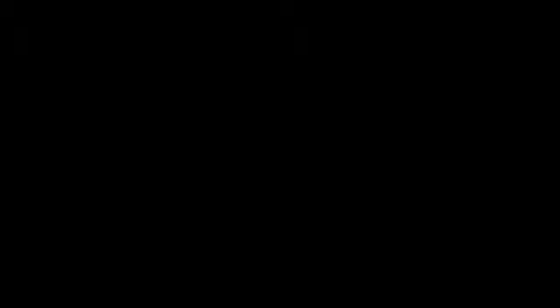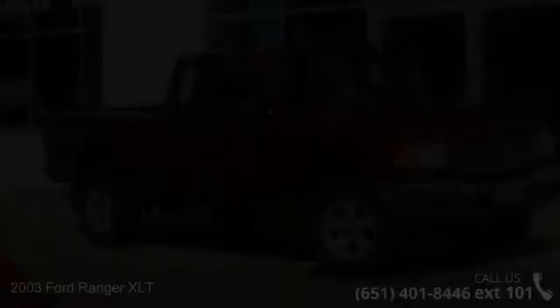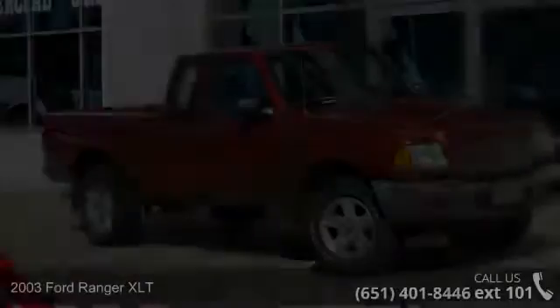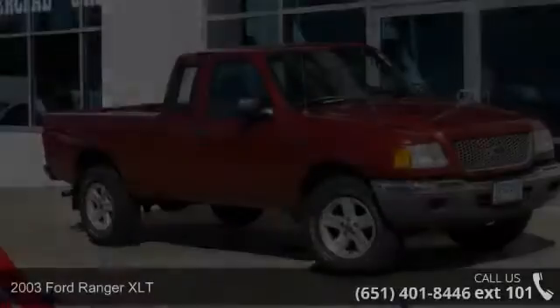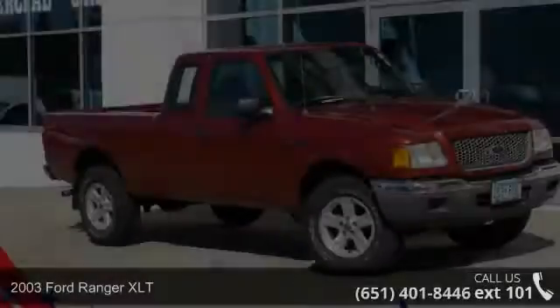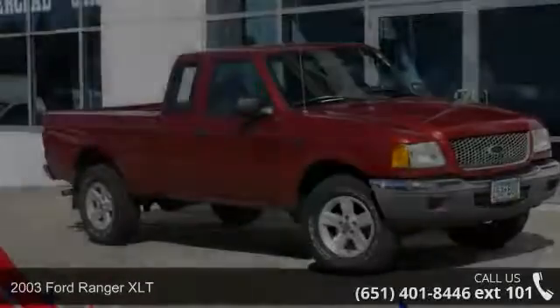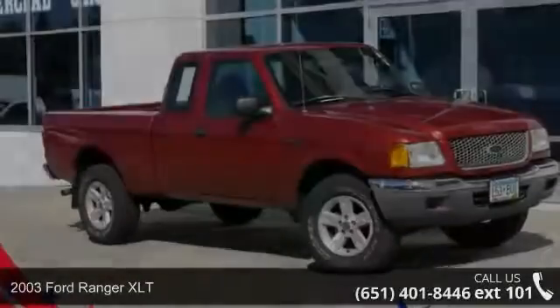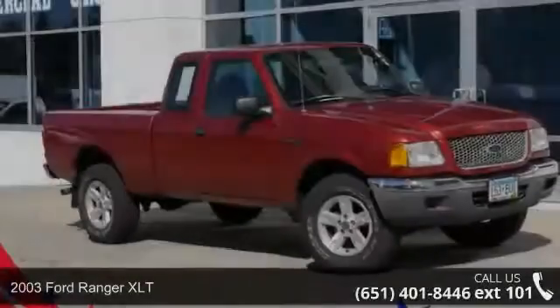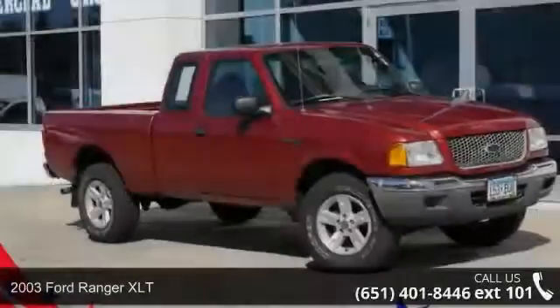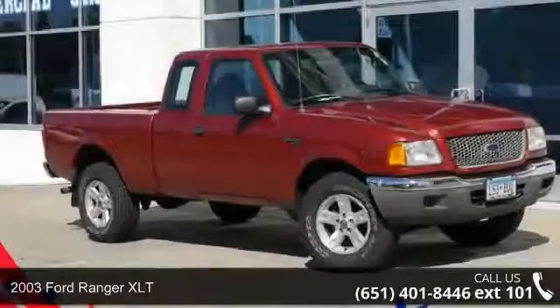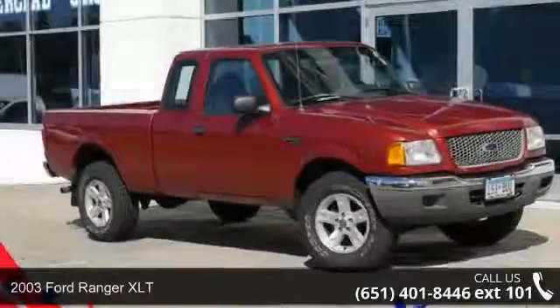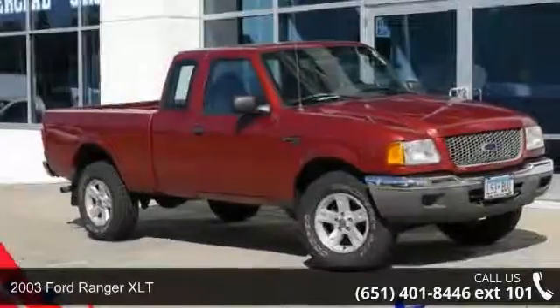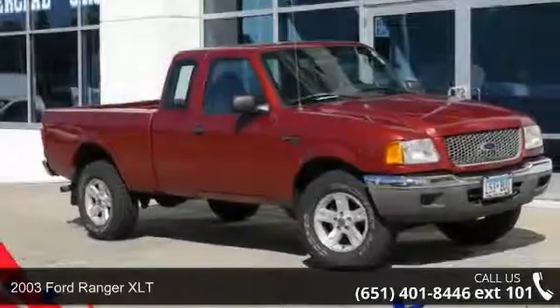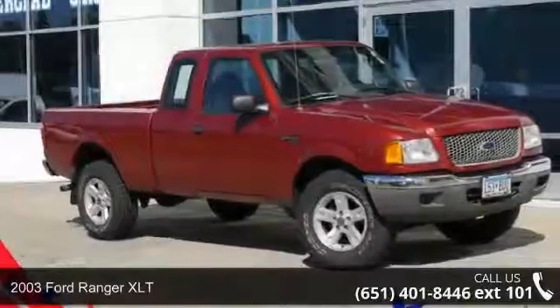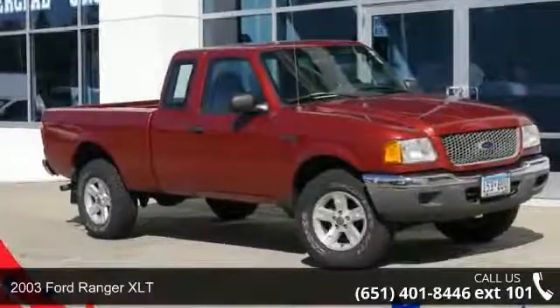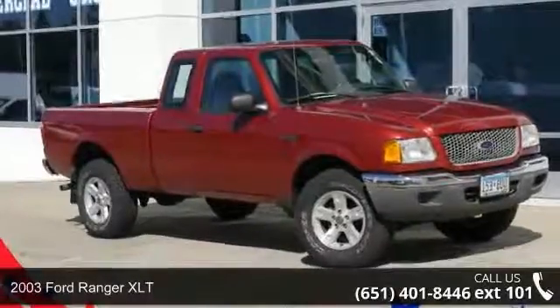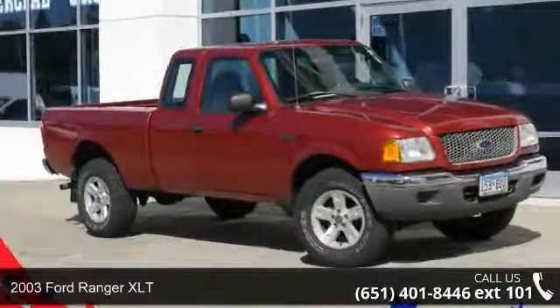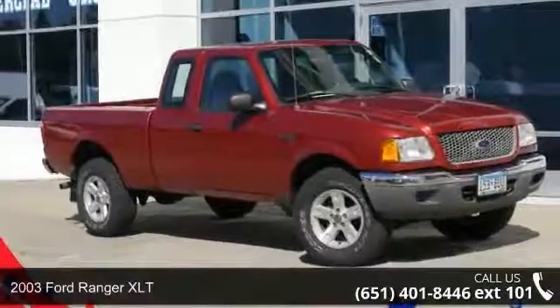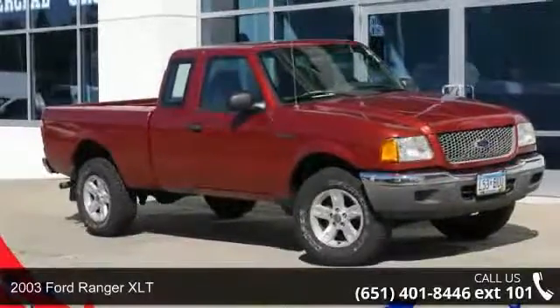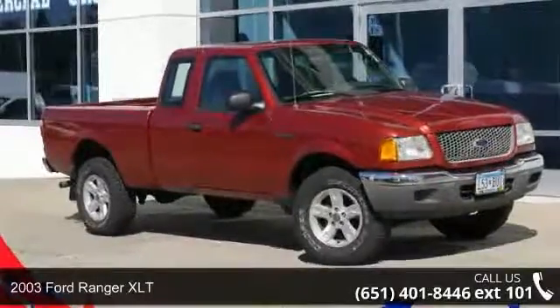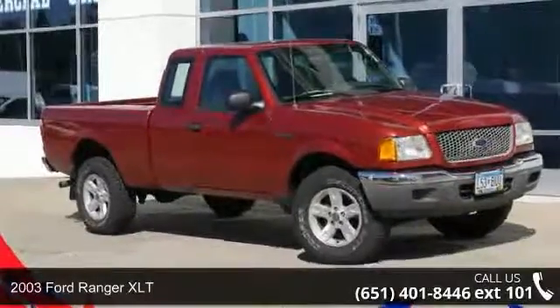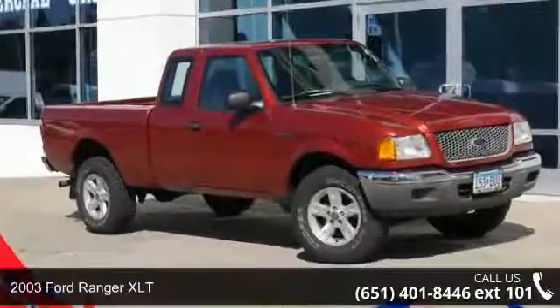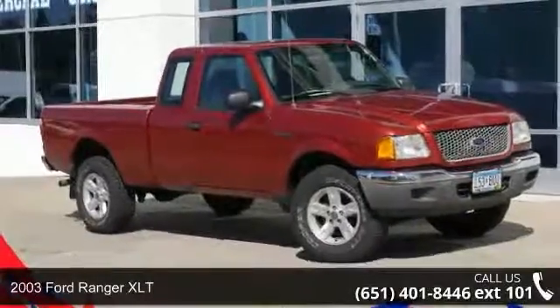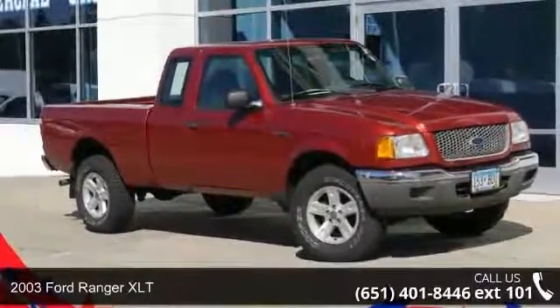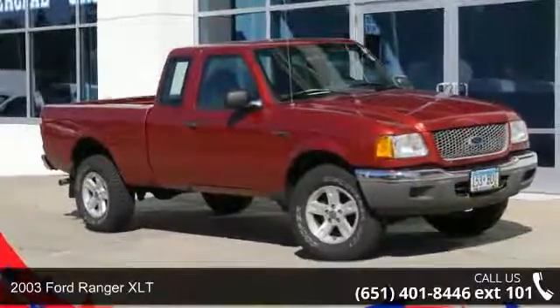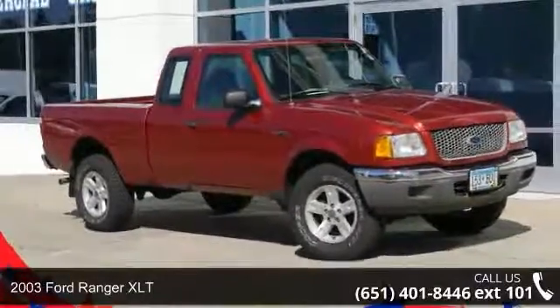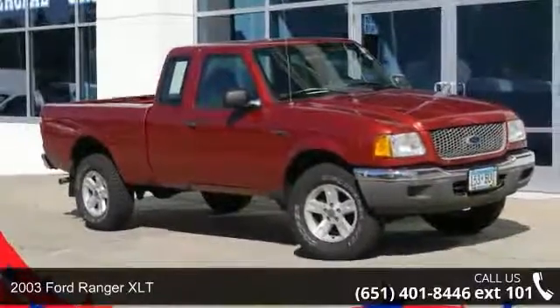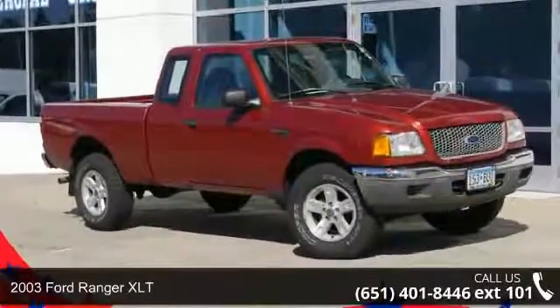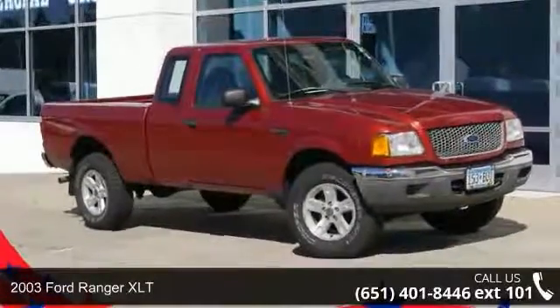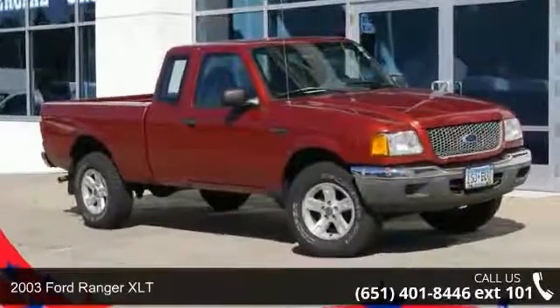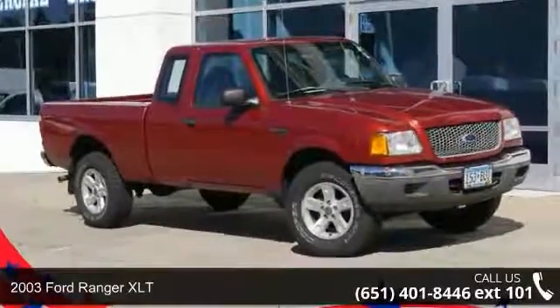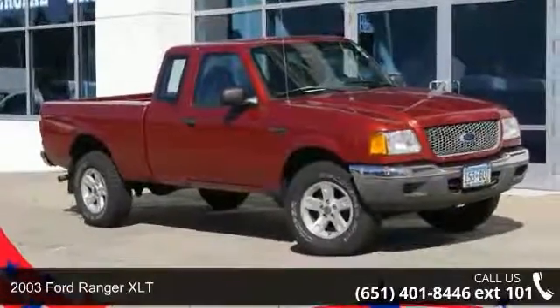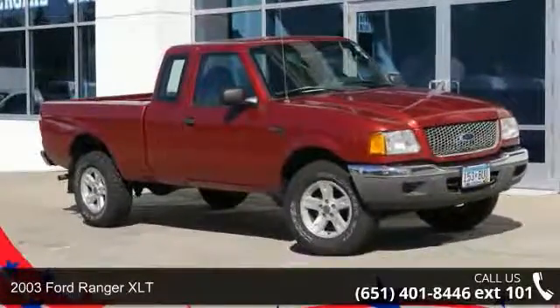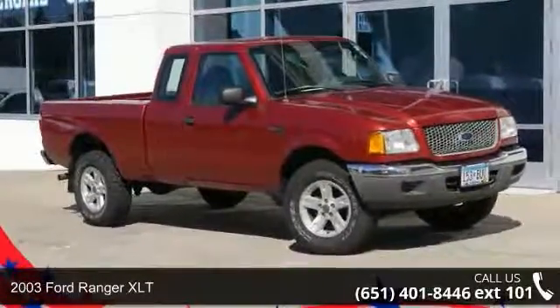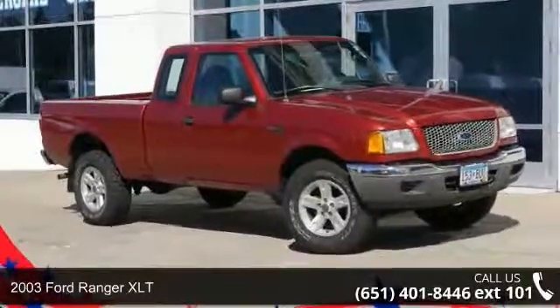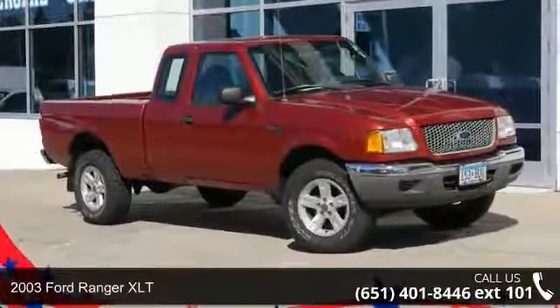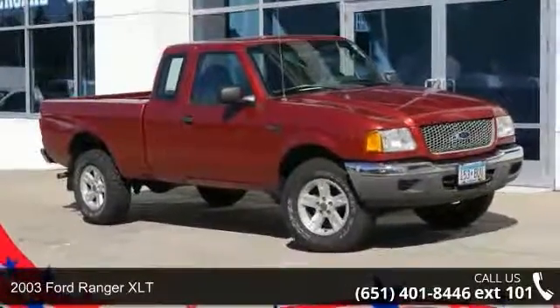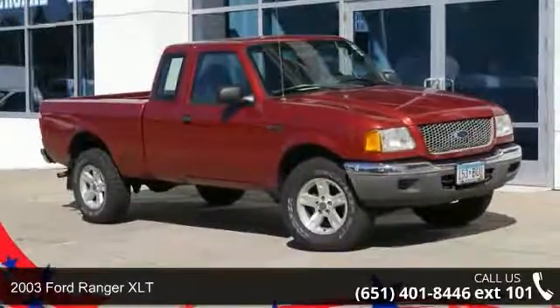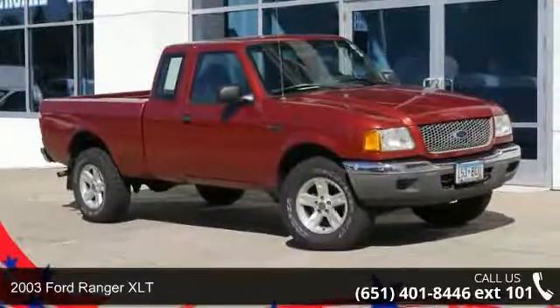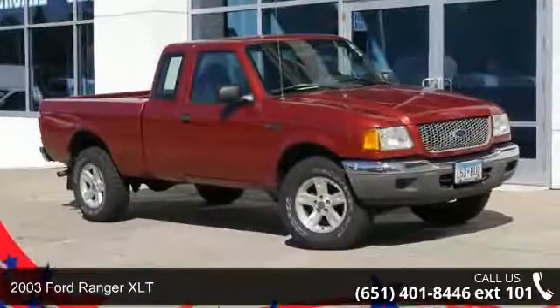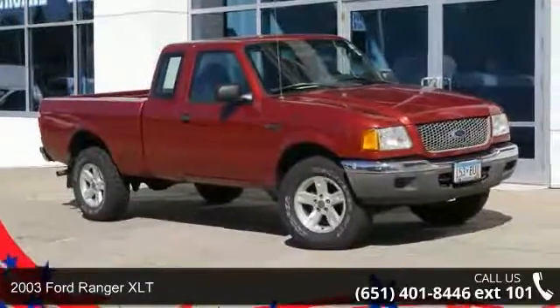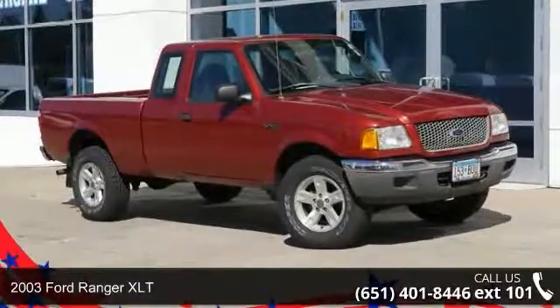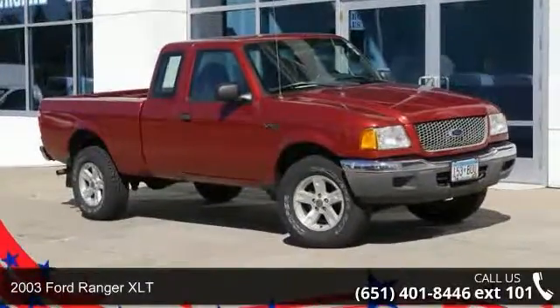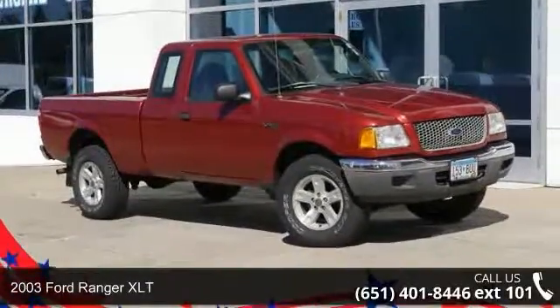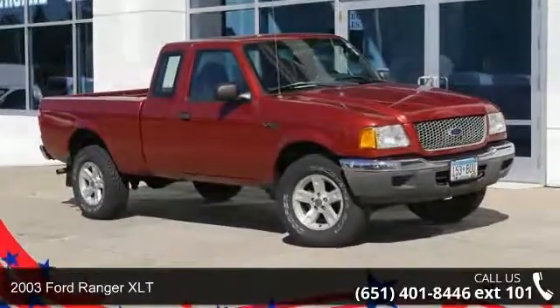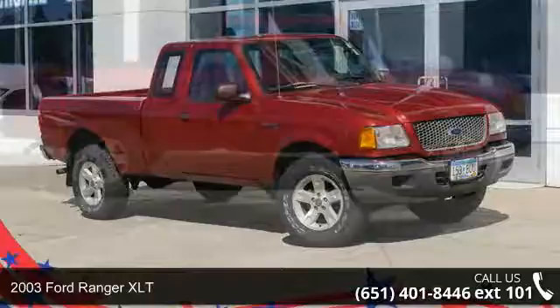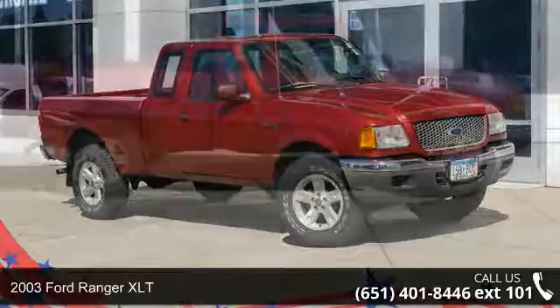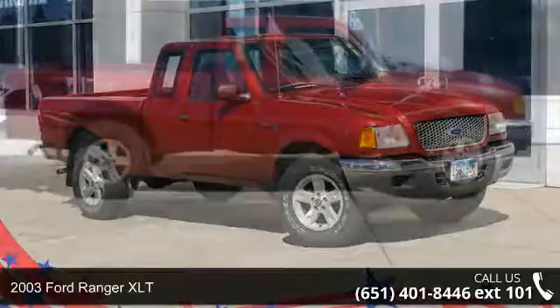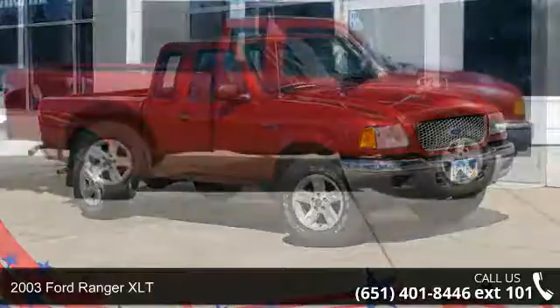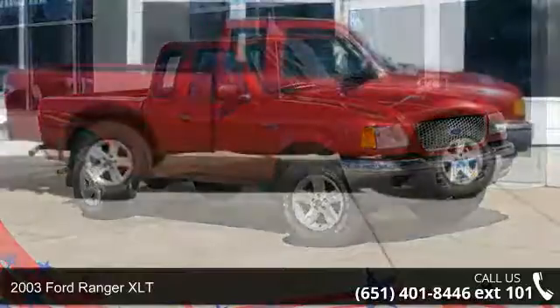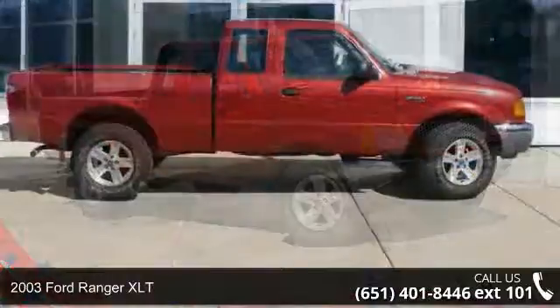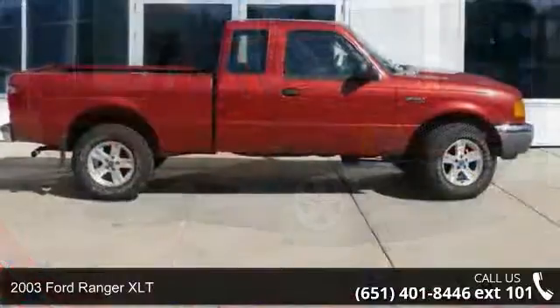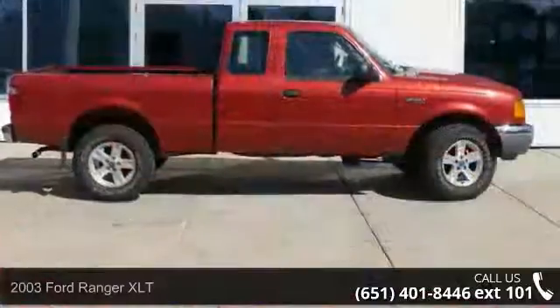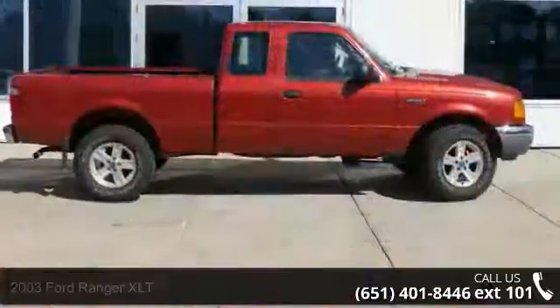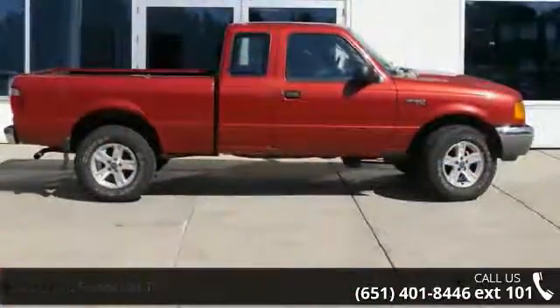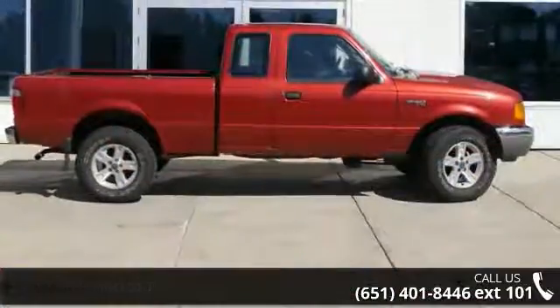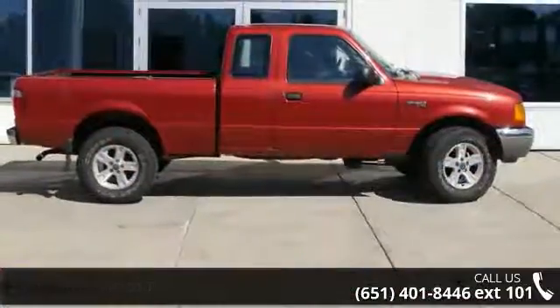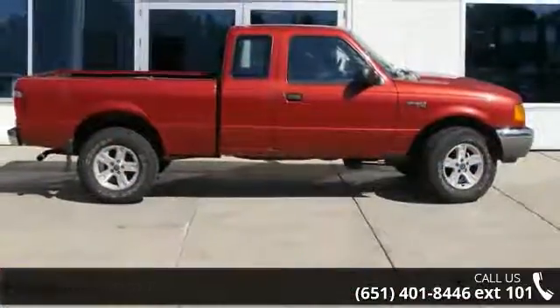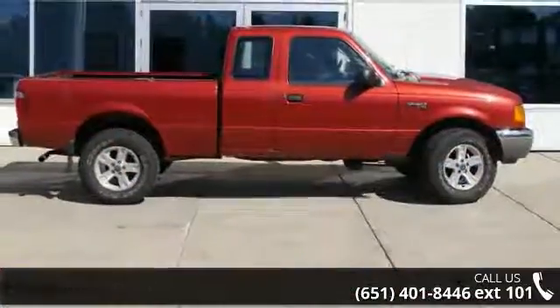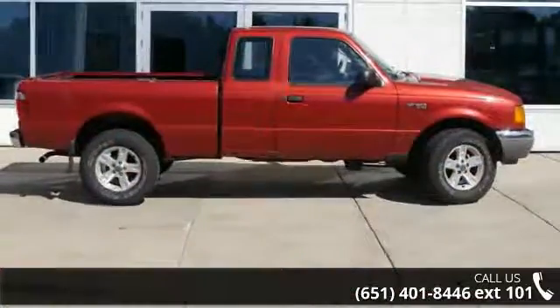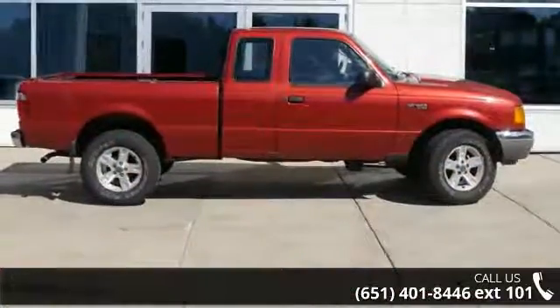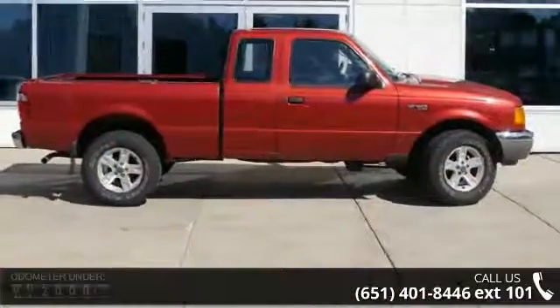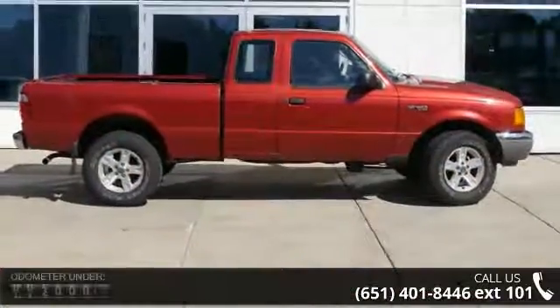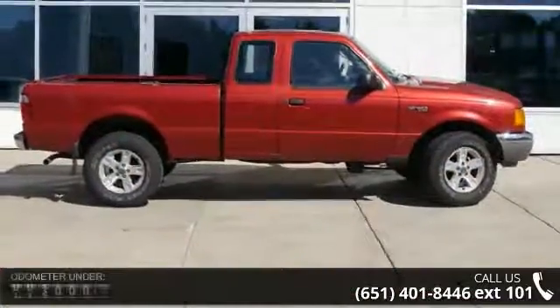Check out this 2003 Ford Ranger XLT. If you are looking for an automobile with great features, look no further.